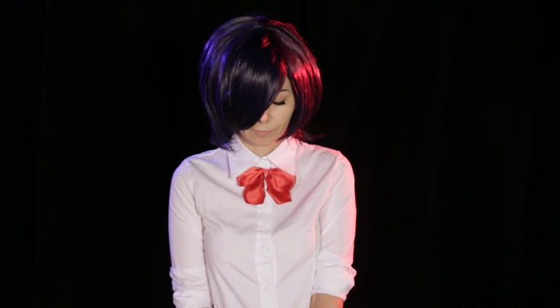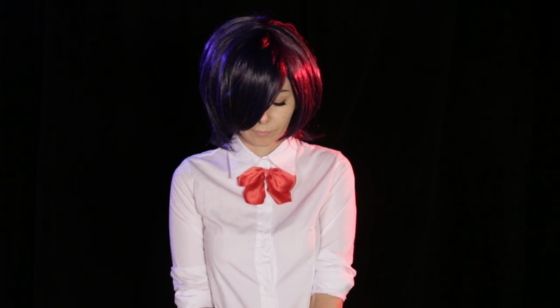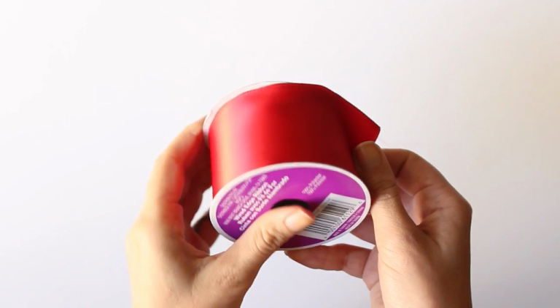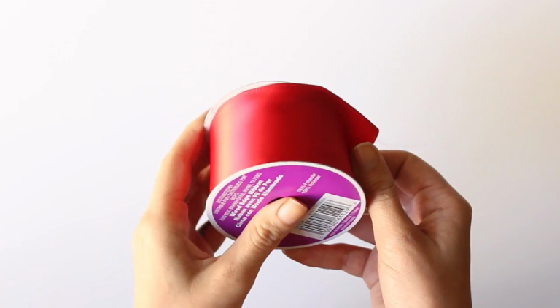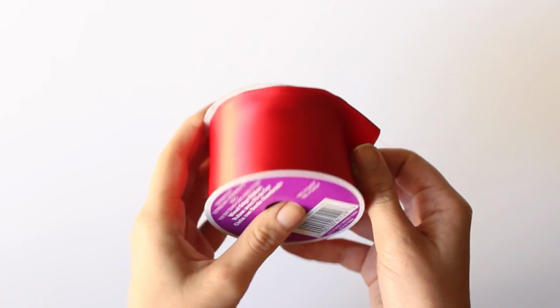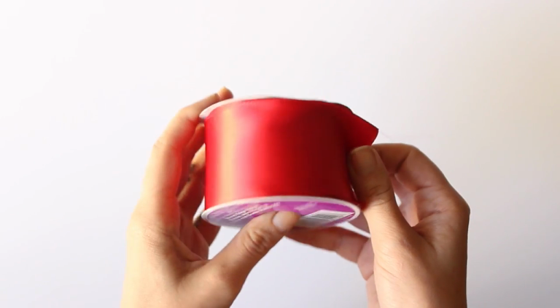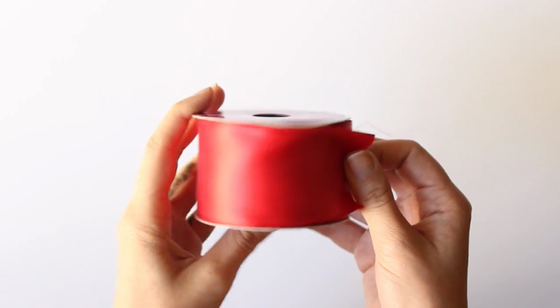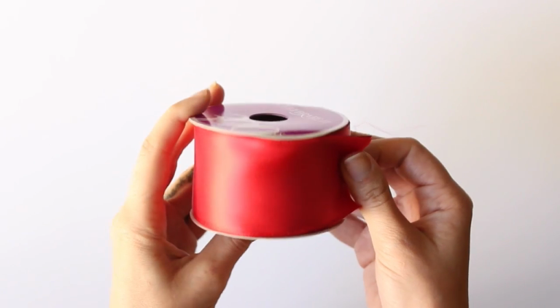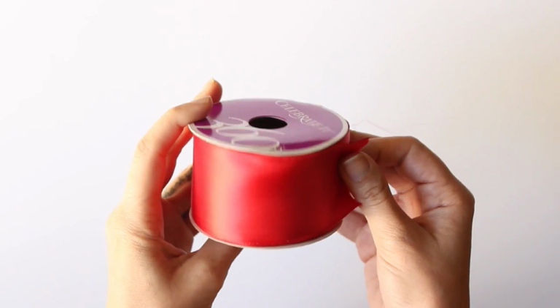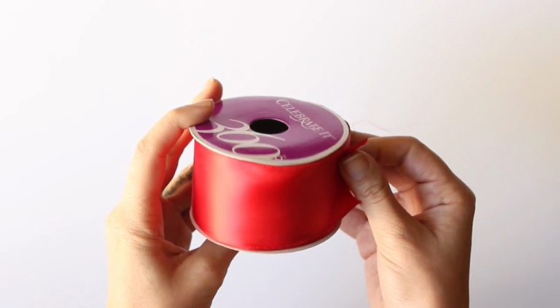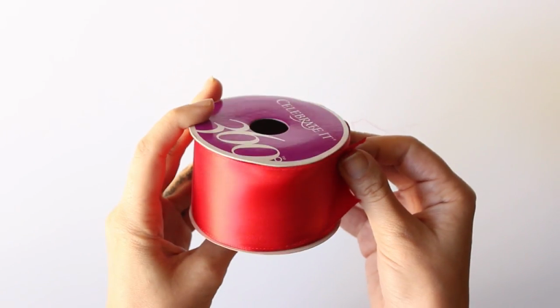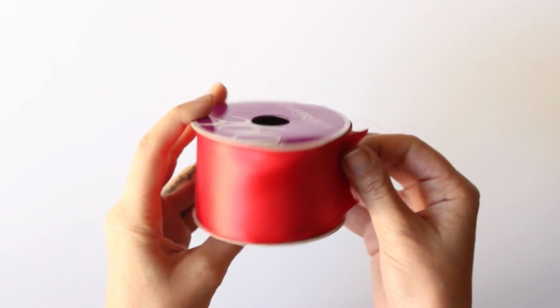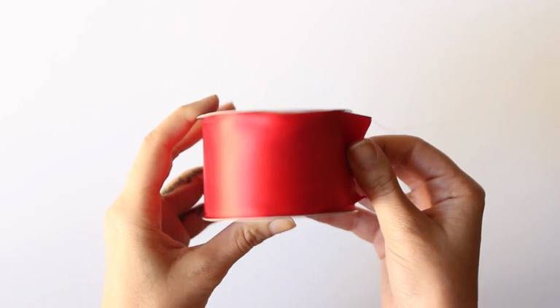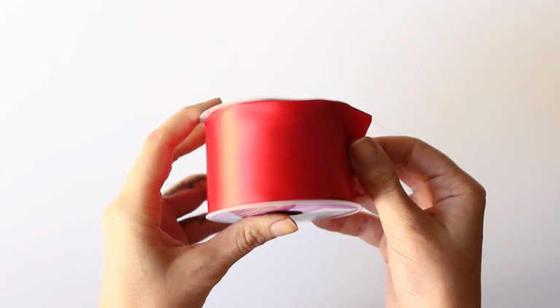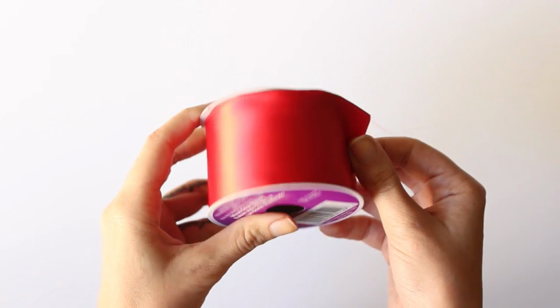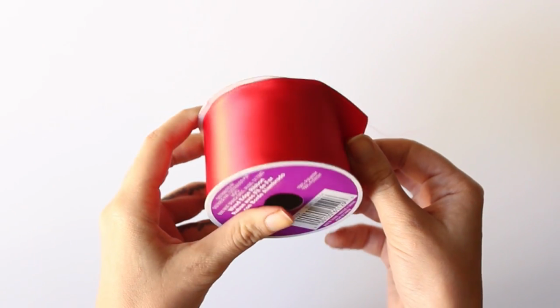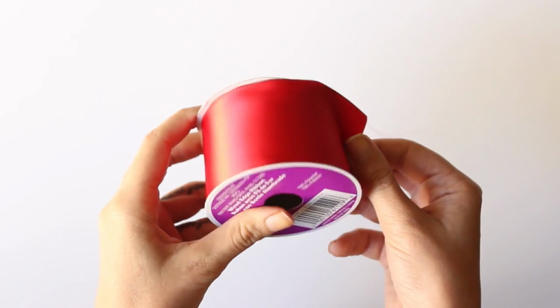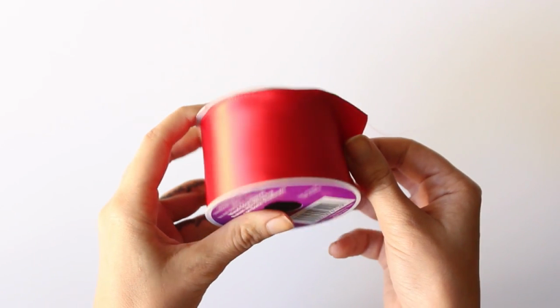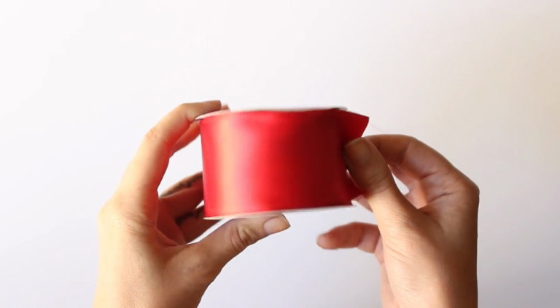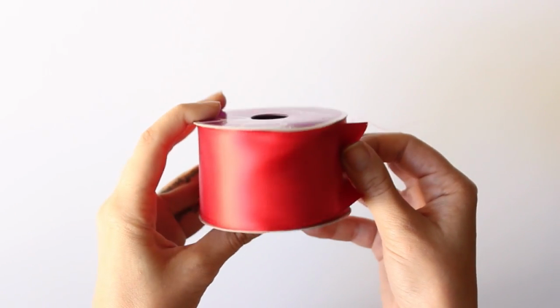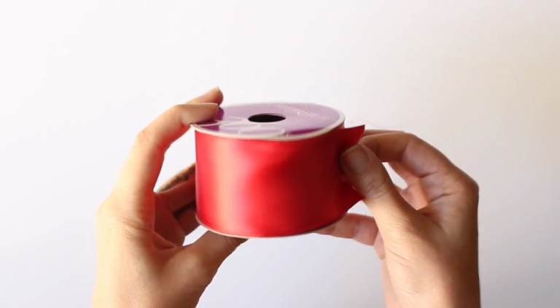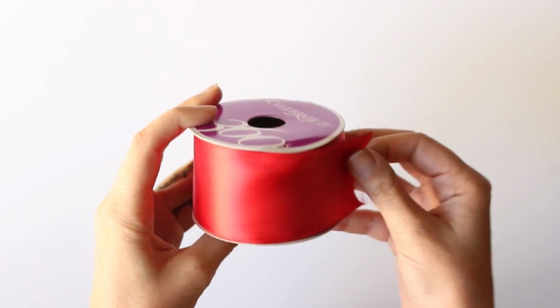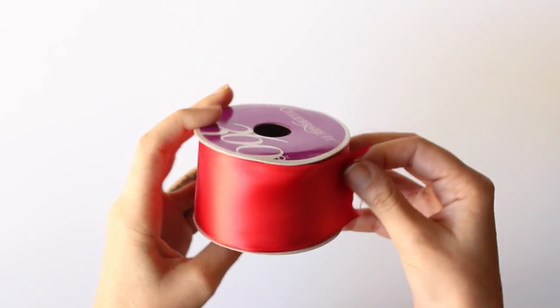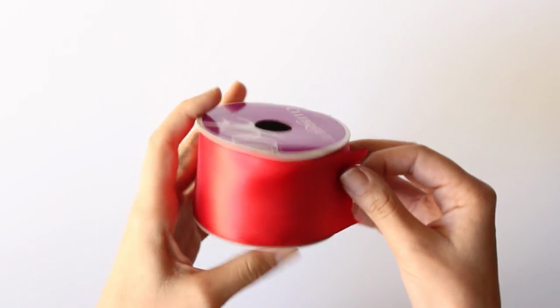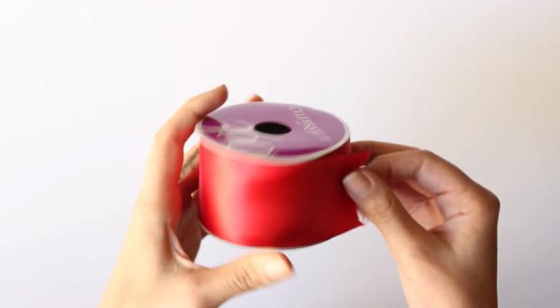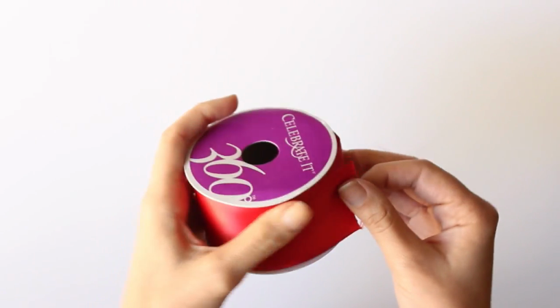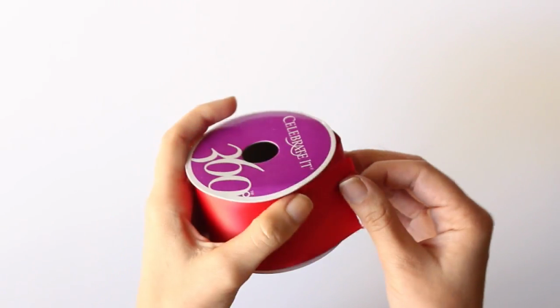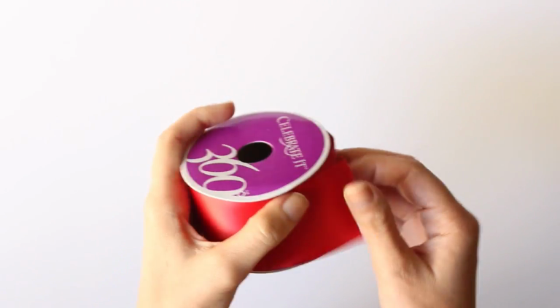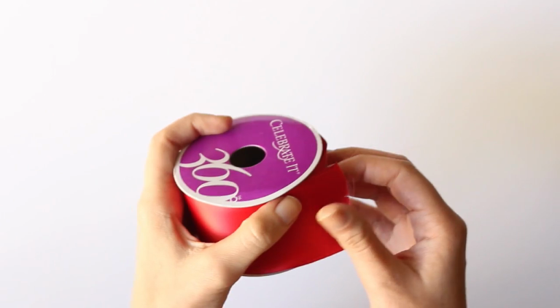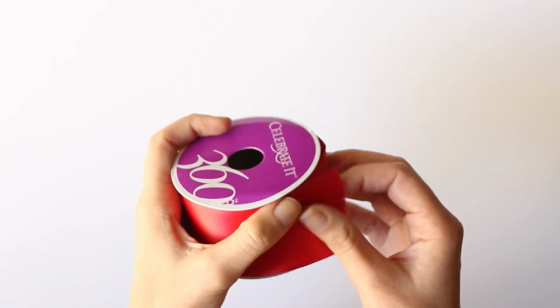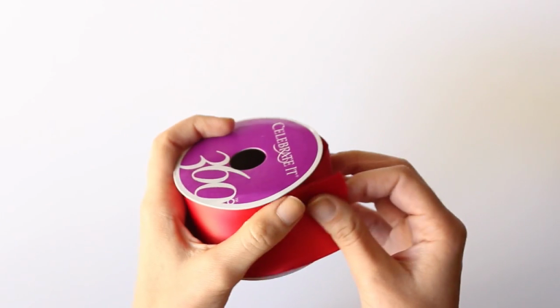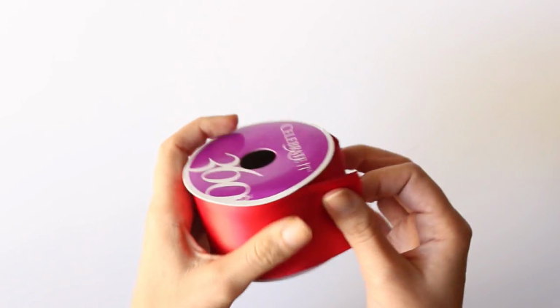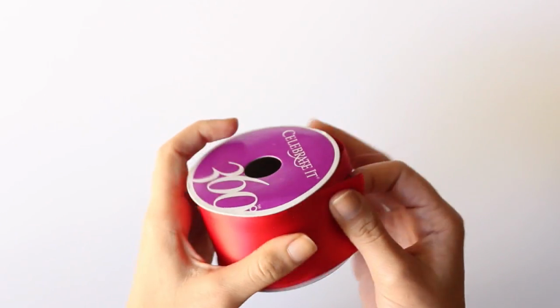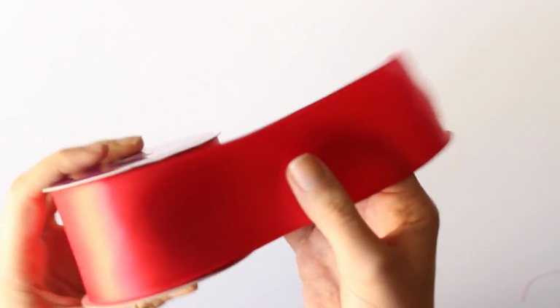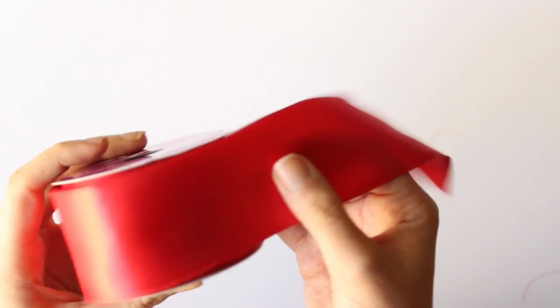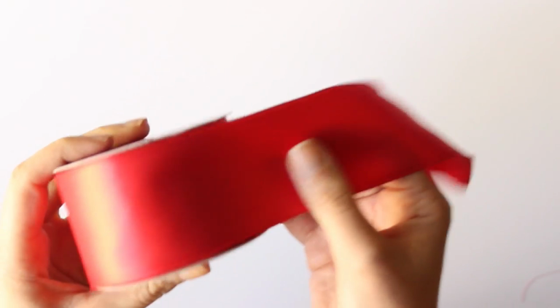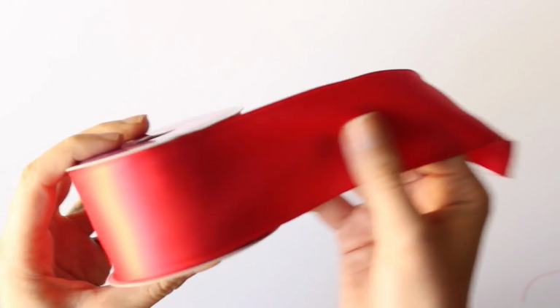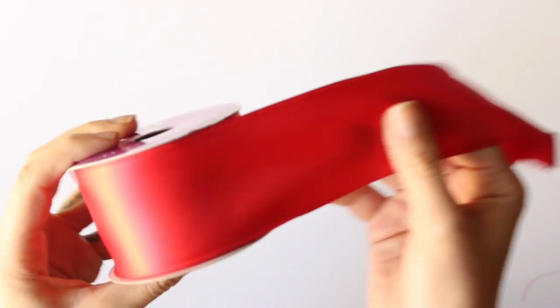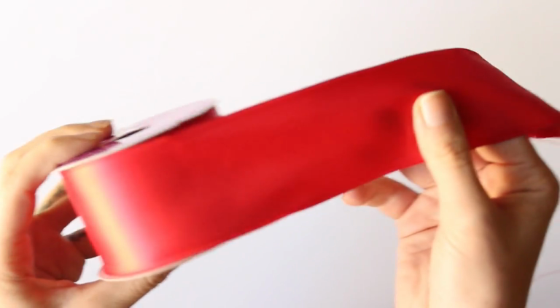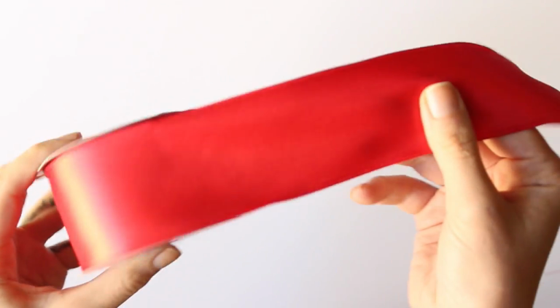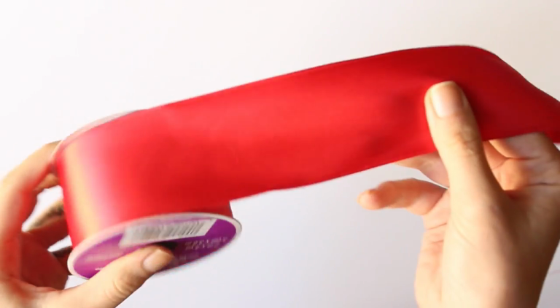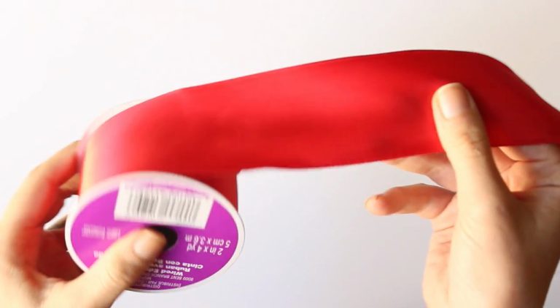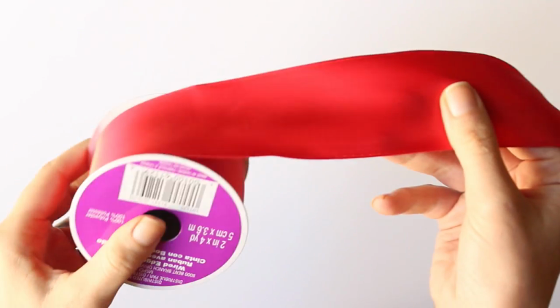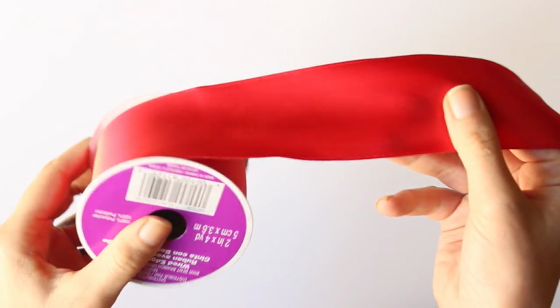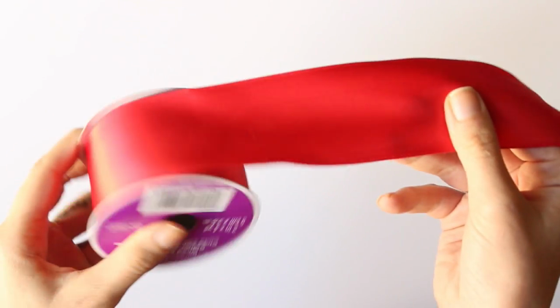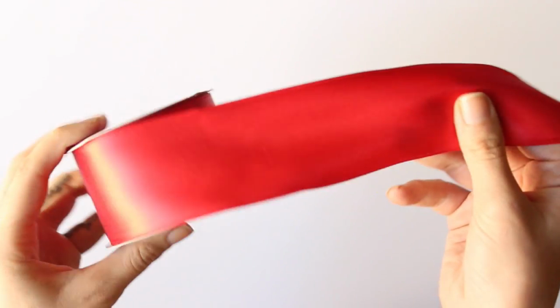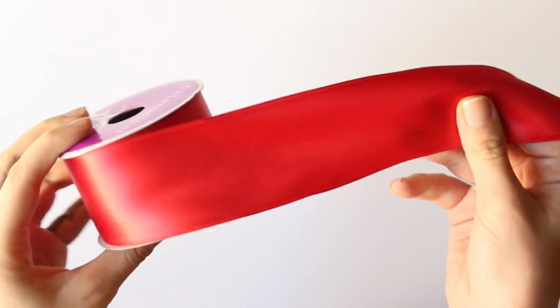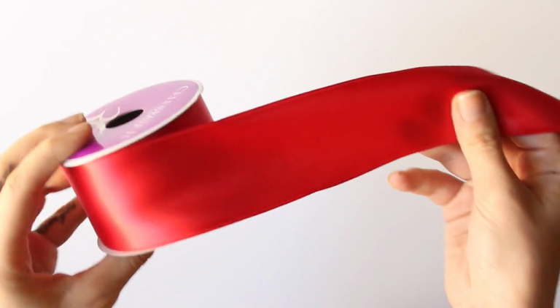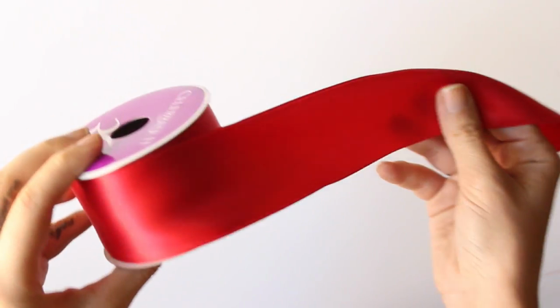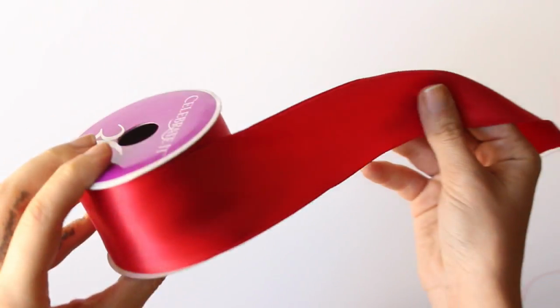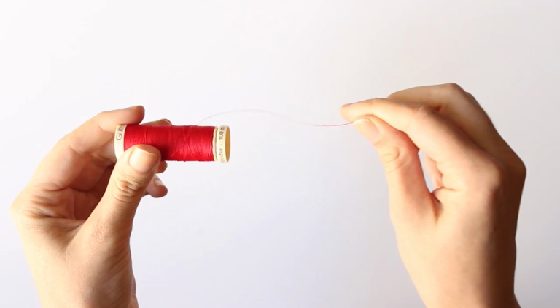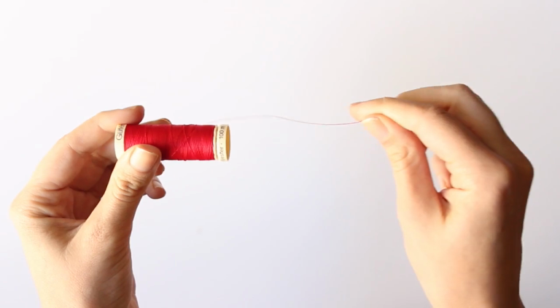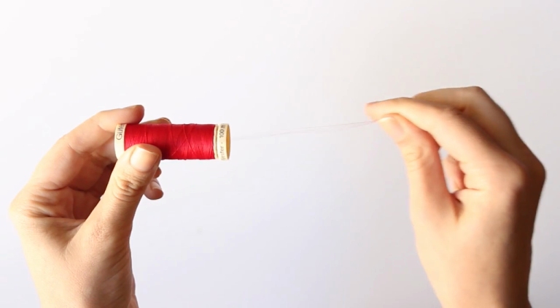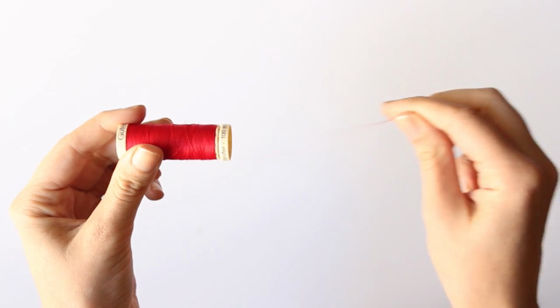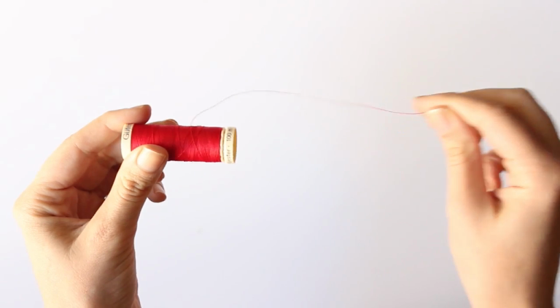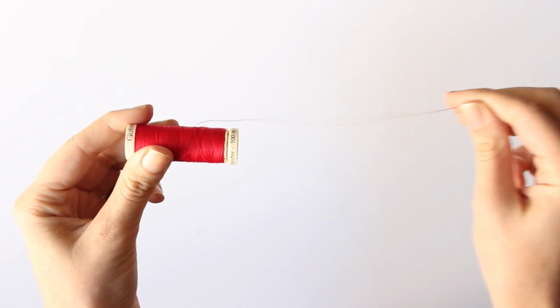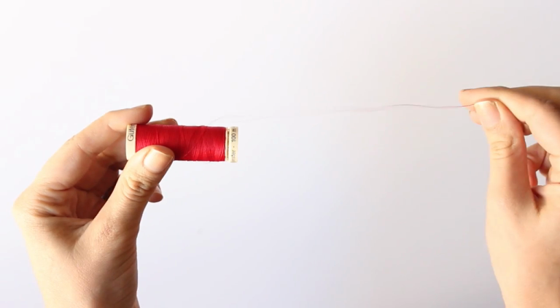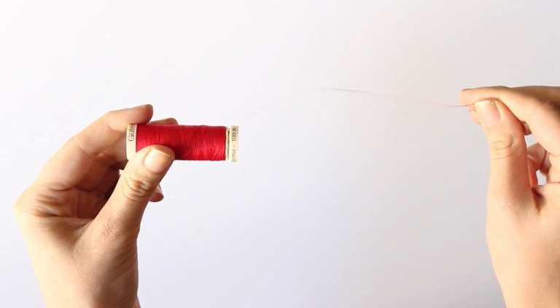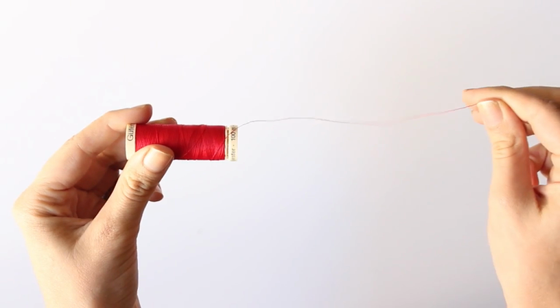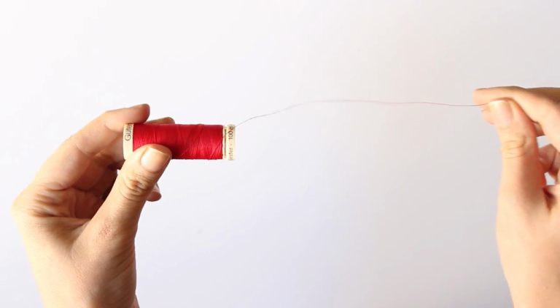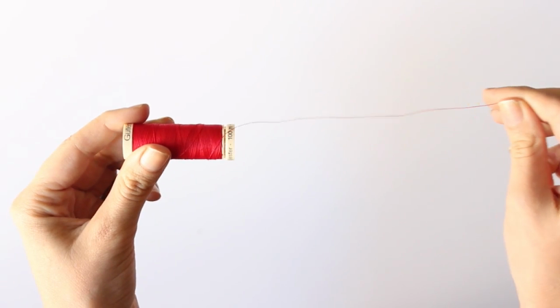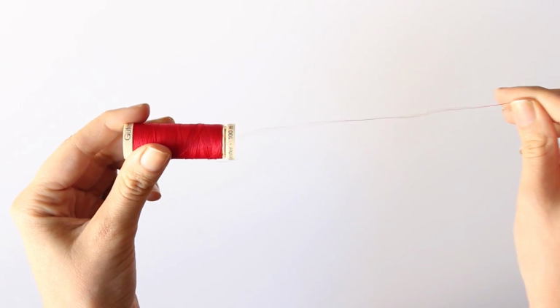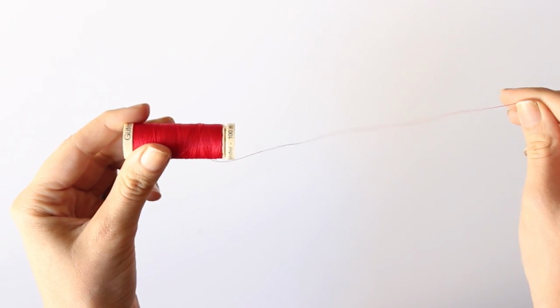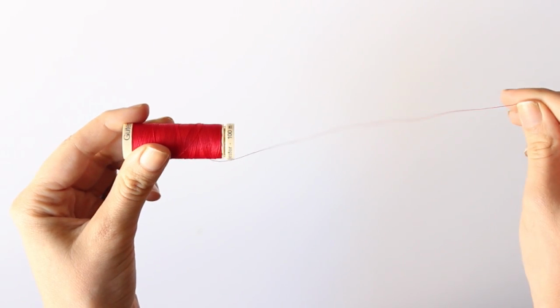First of all you're going to need a thick ribbon like this one and a thread in the same color.